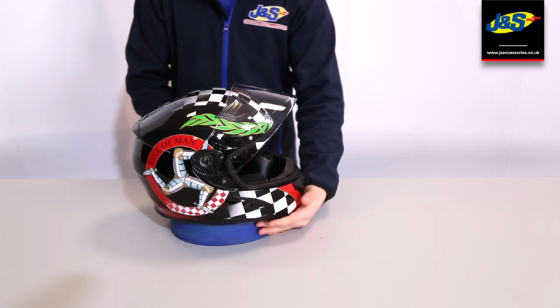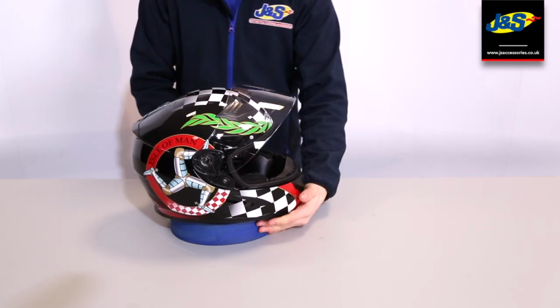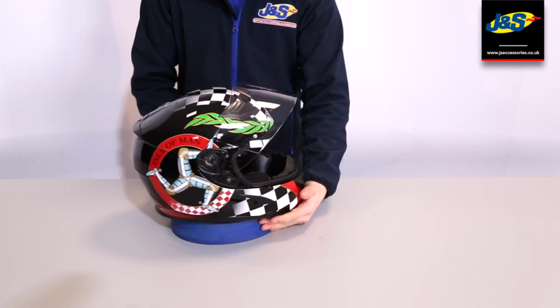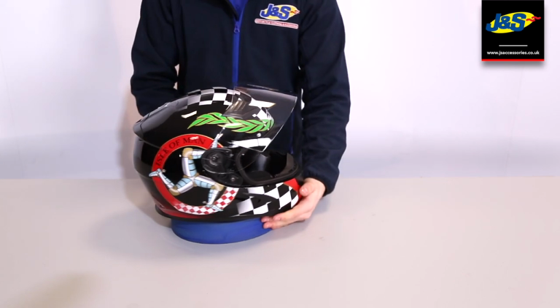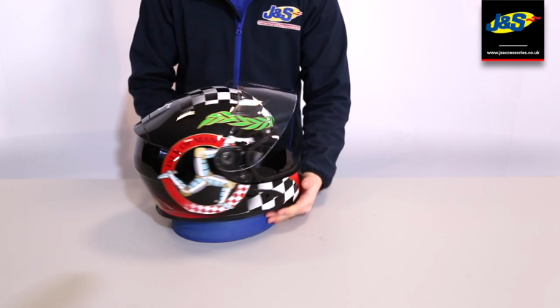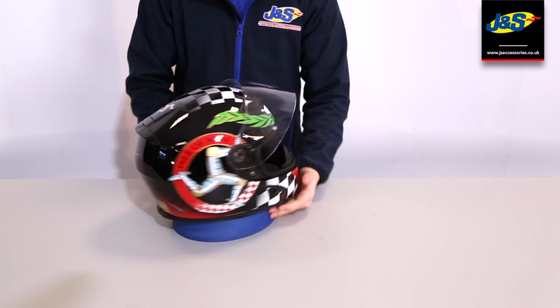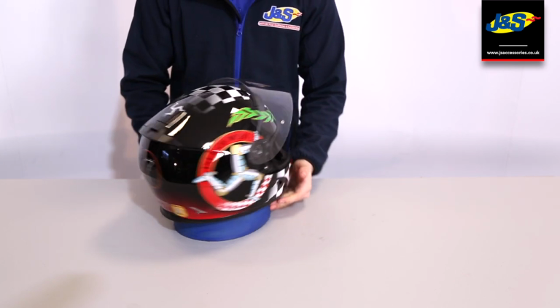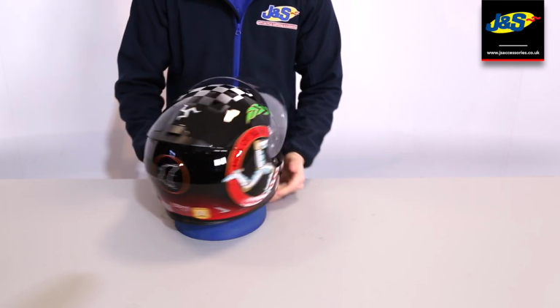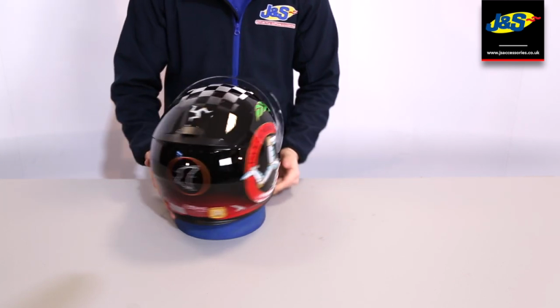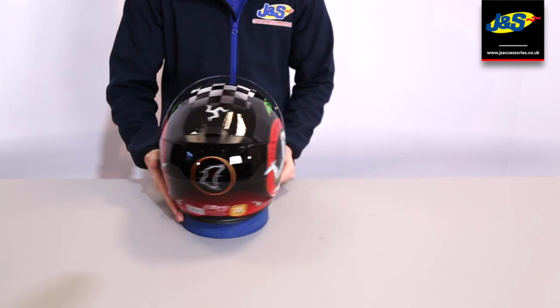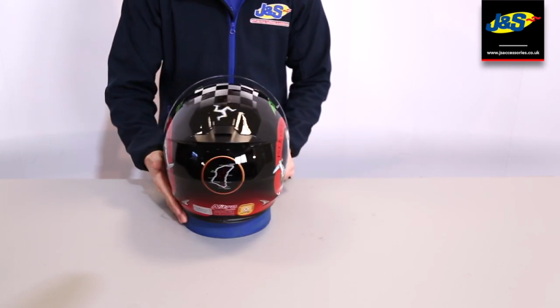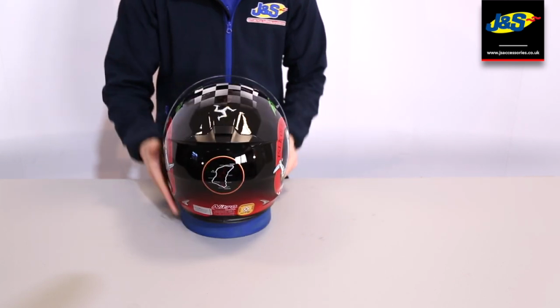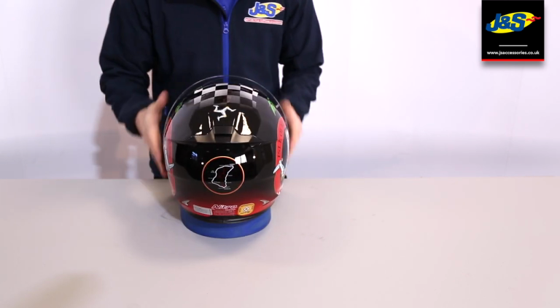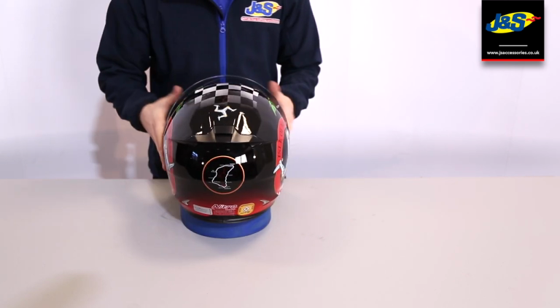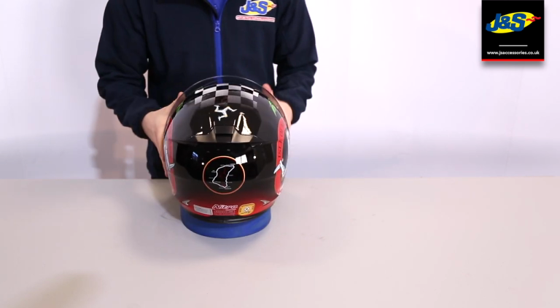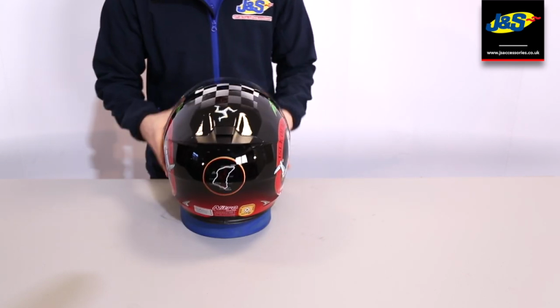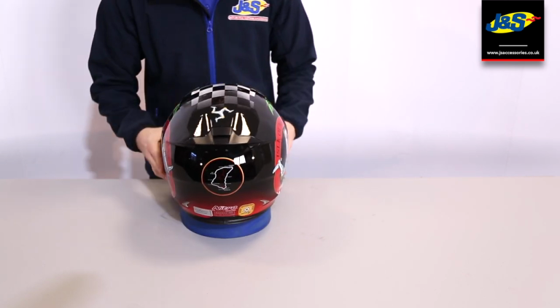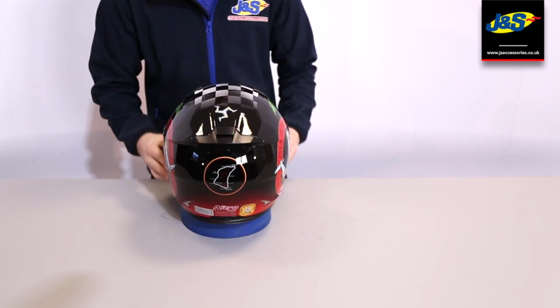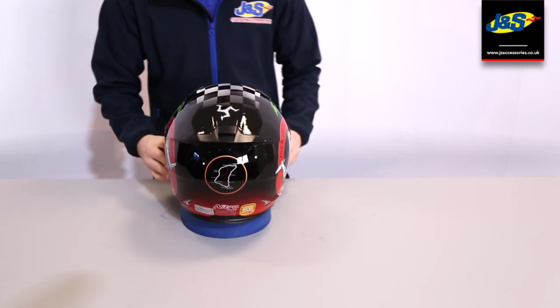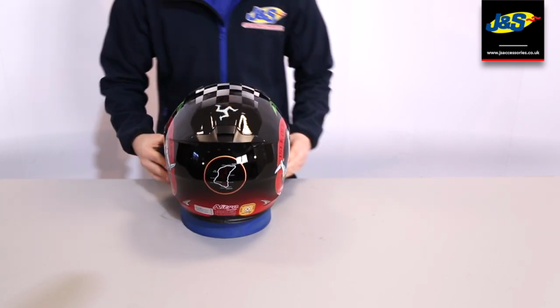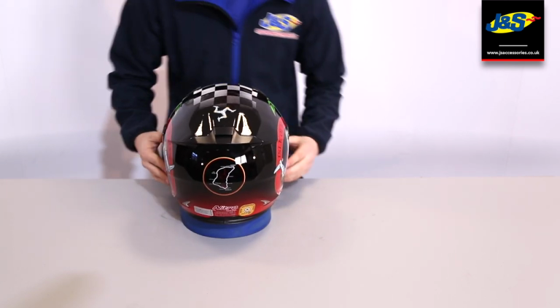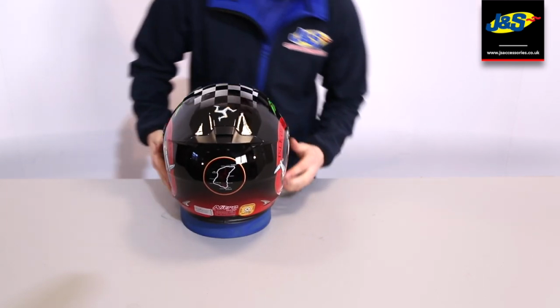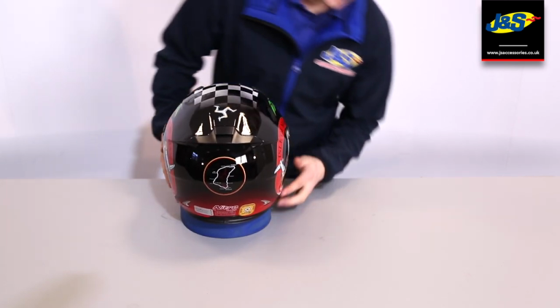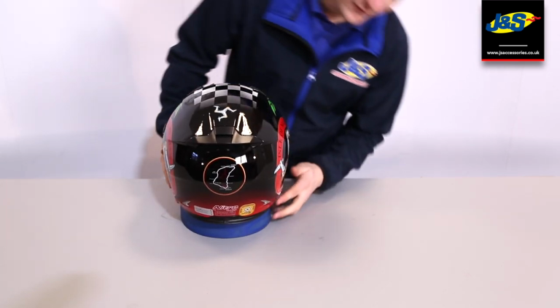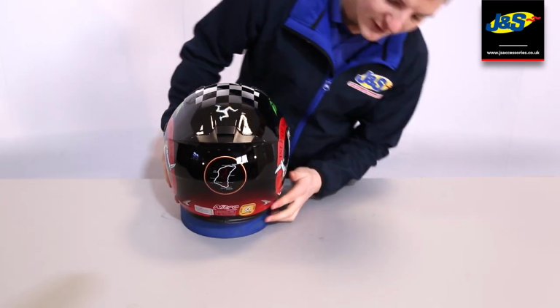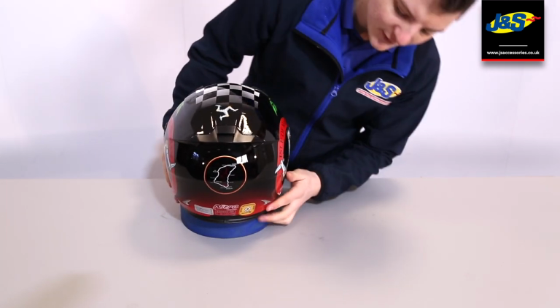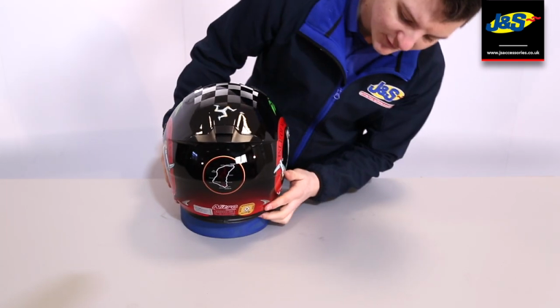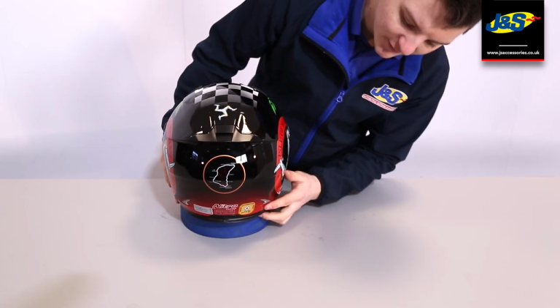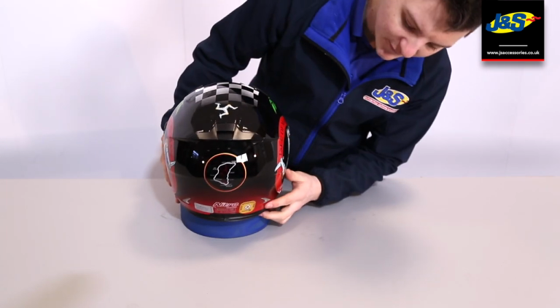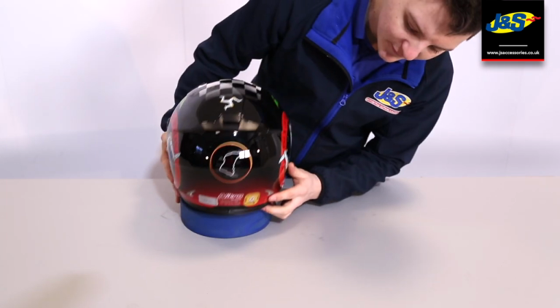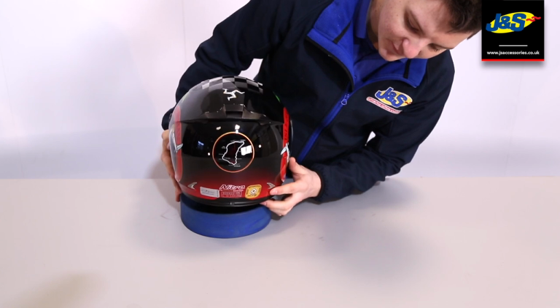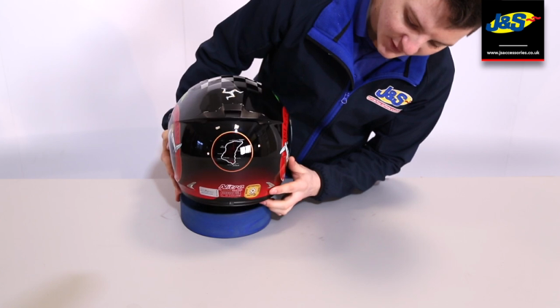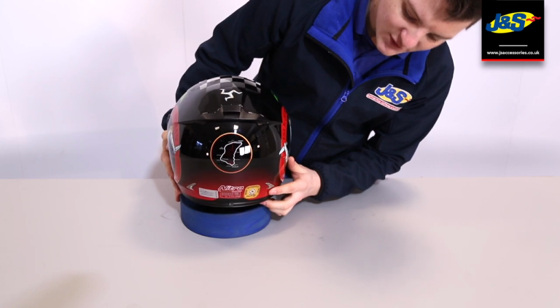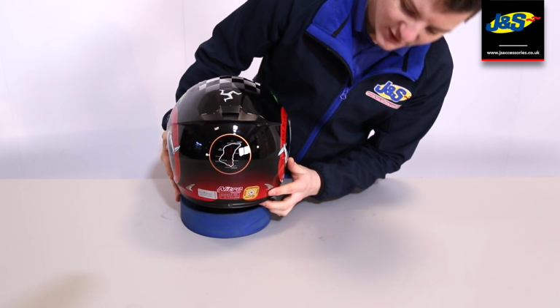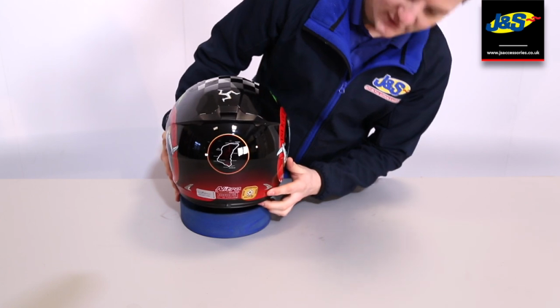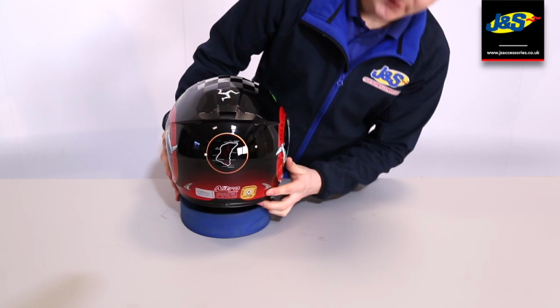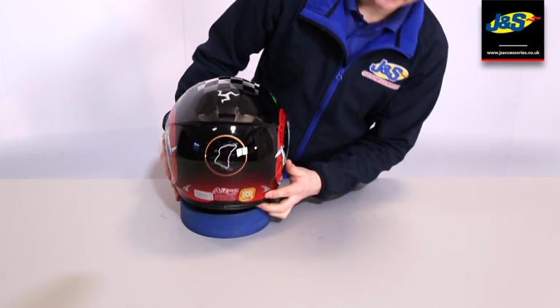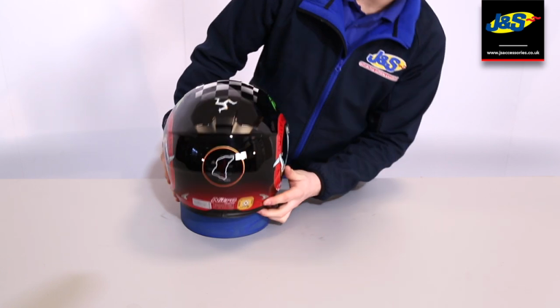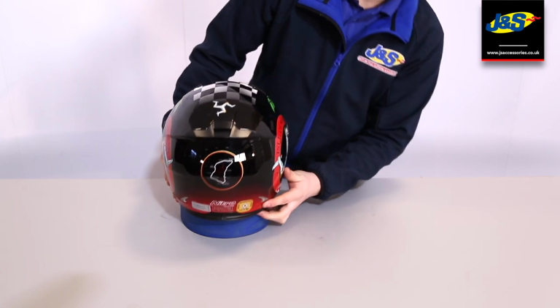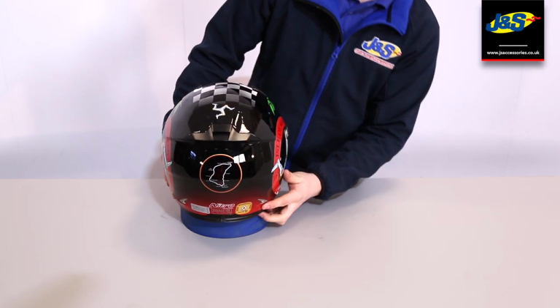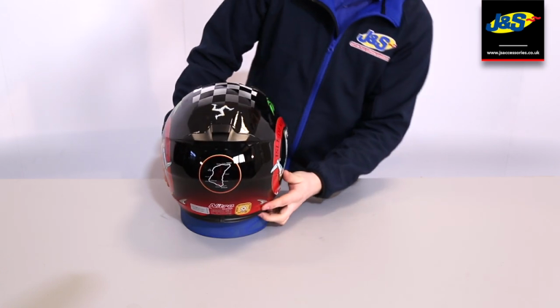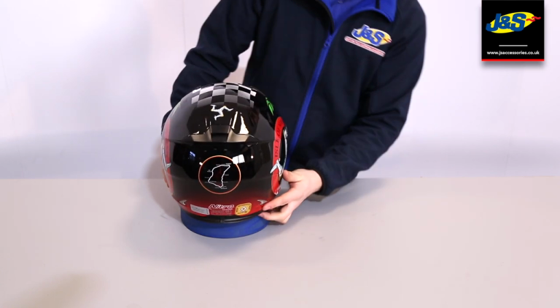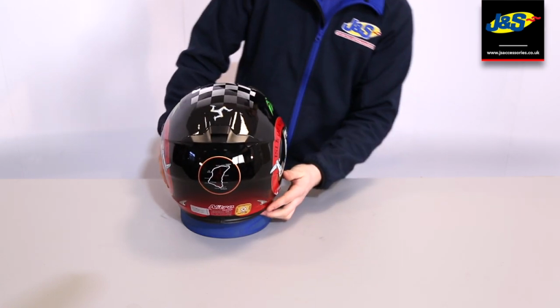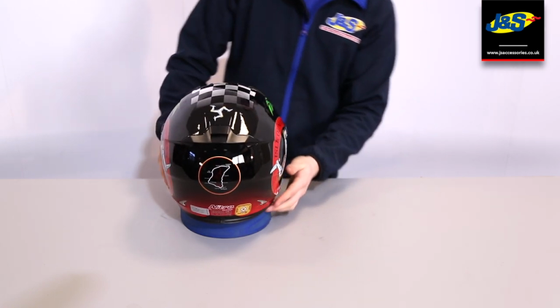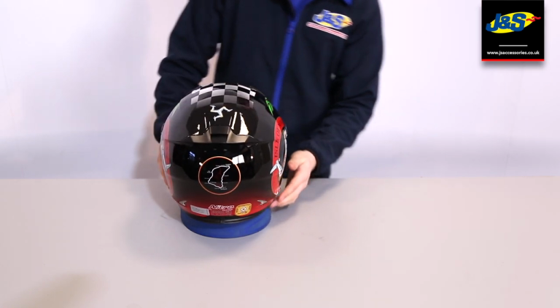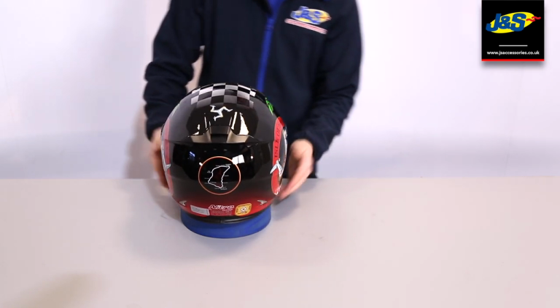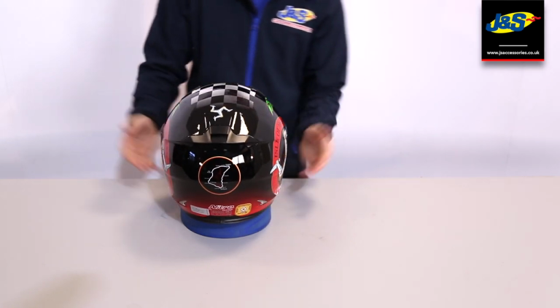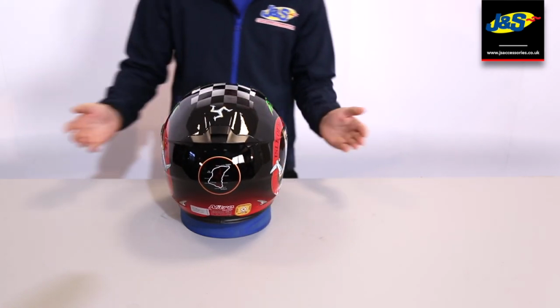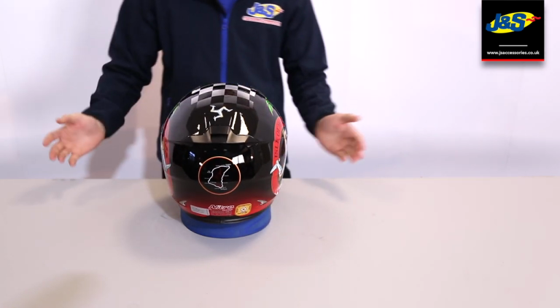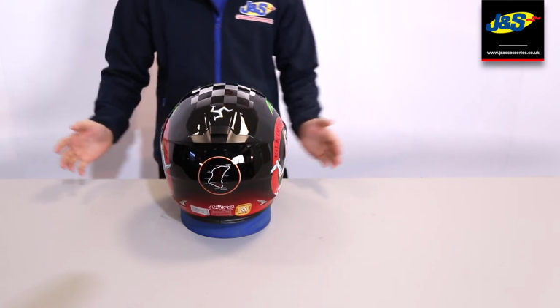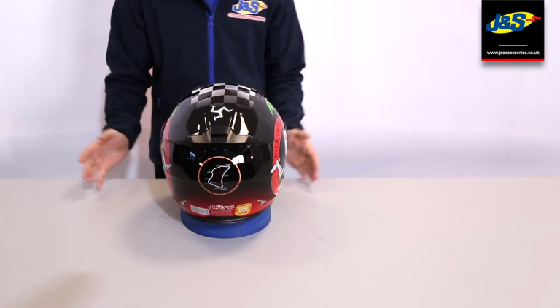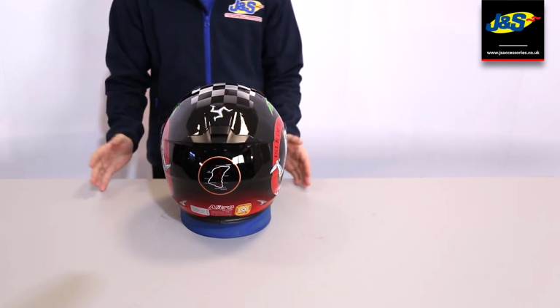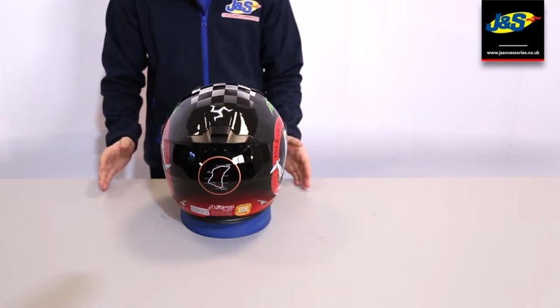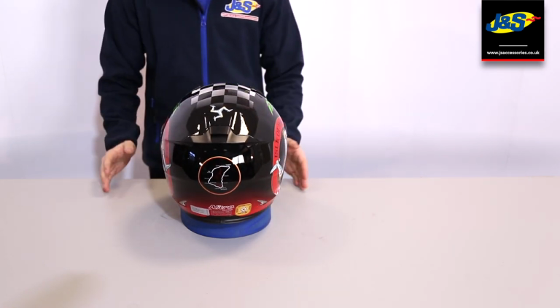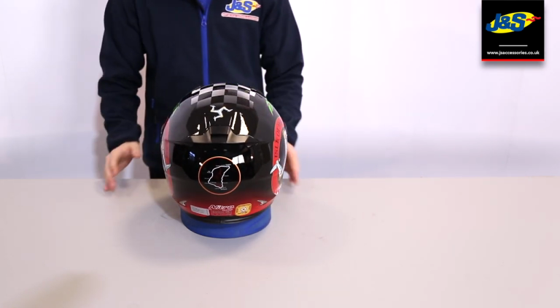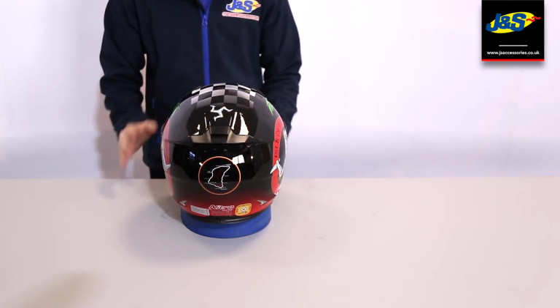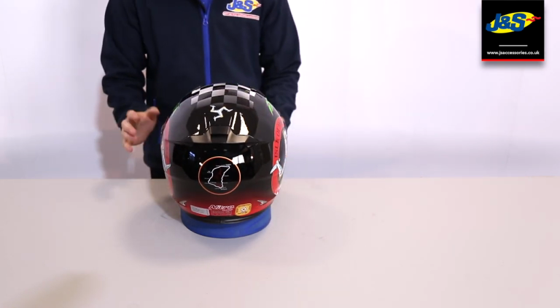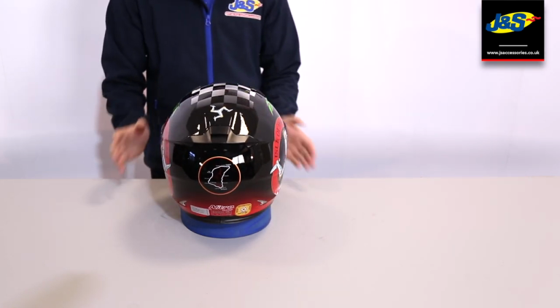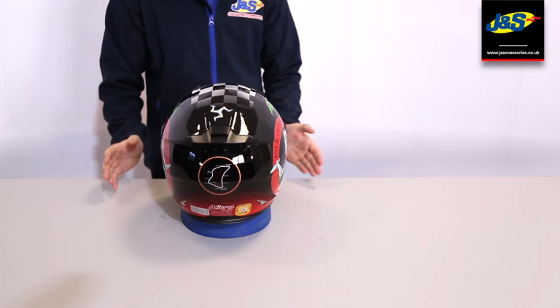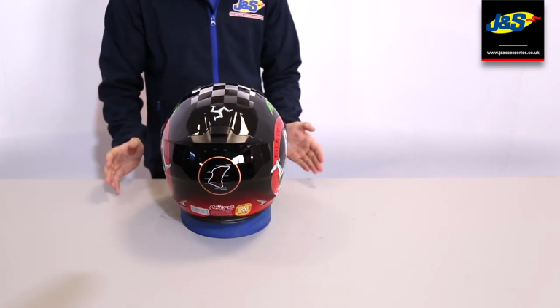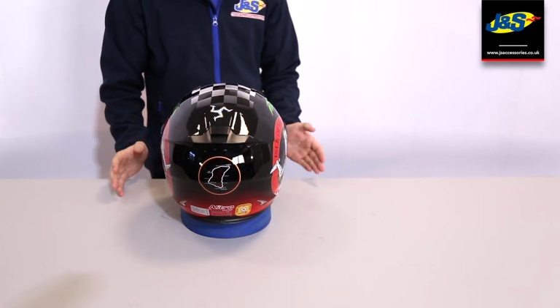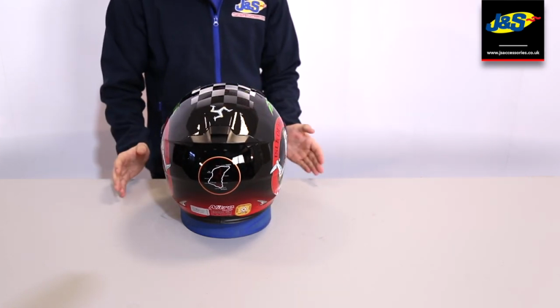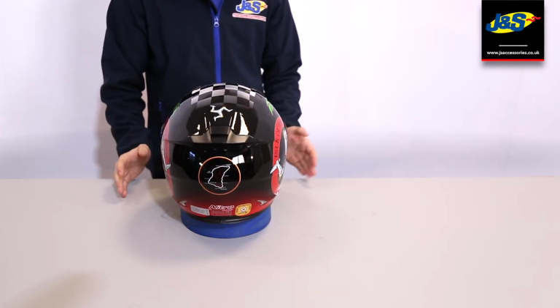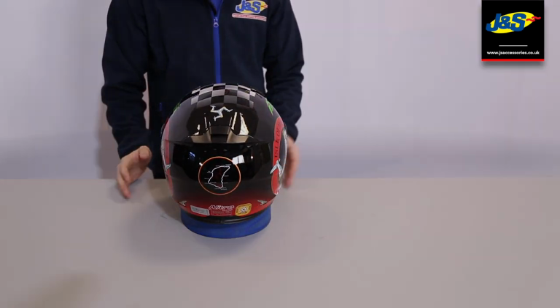This helmet is also ACU approved, as you can see on the back there, so if you do want to go on track with it you are able to do so.